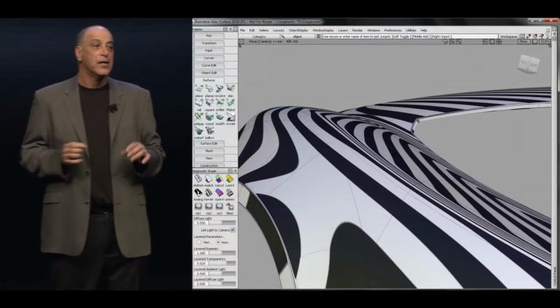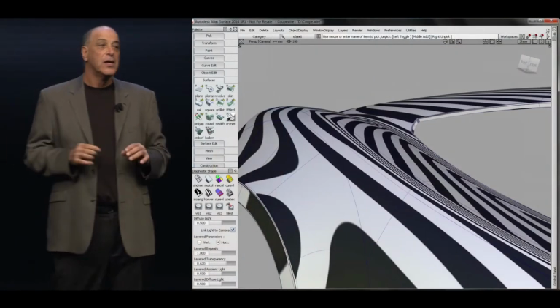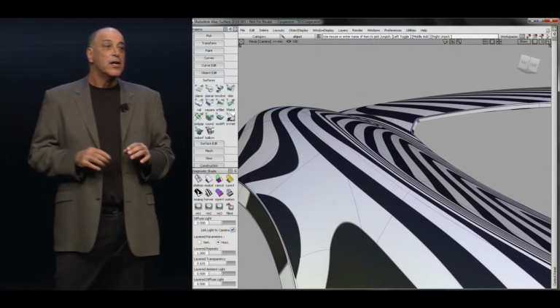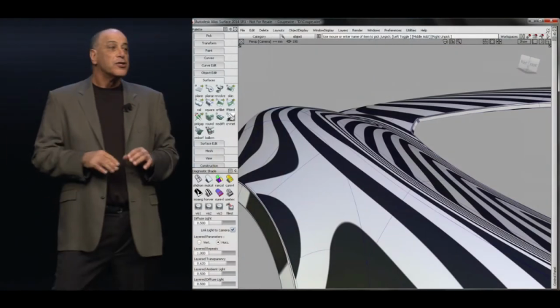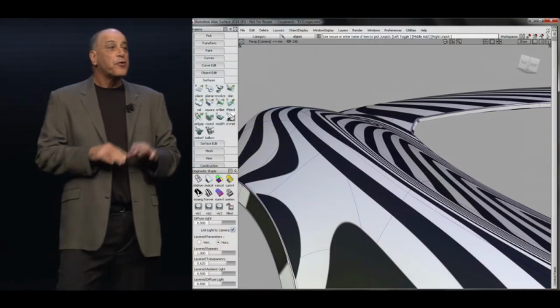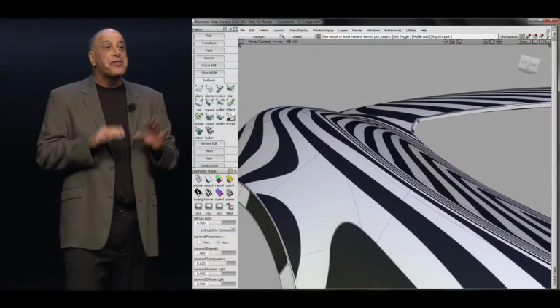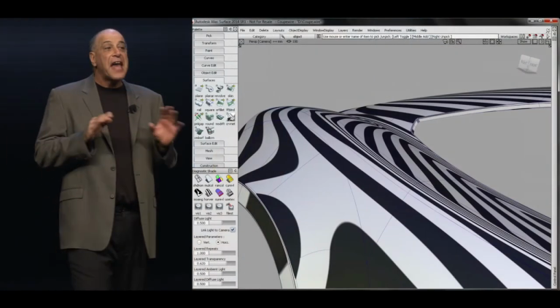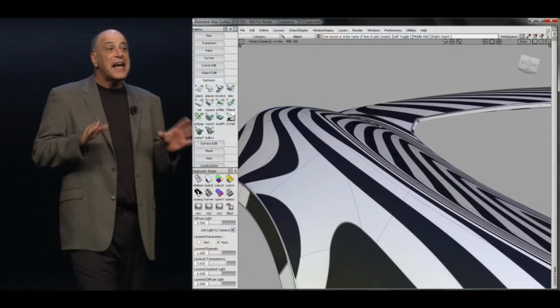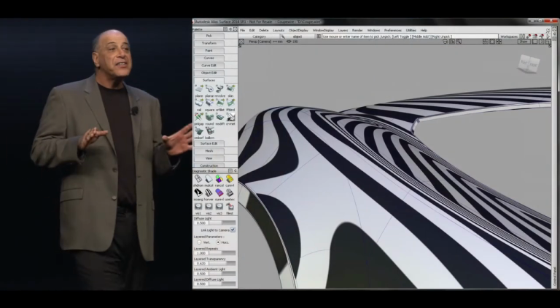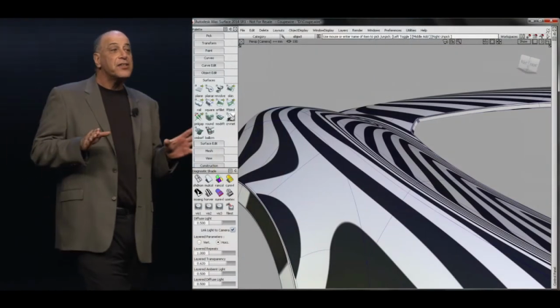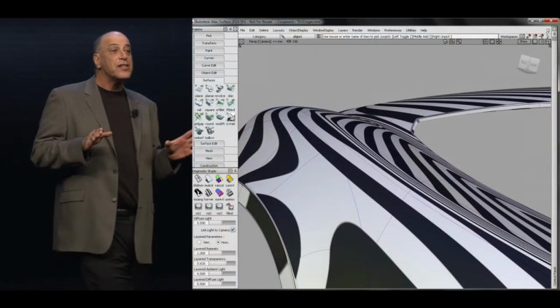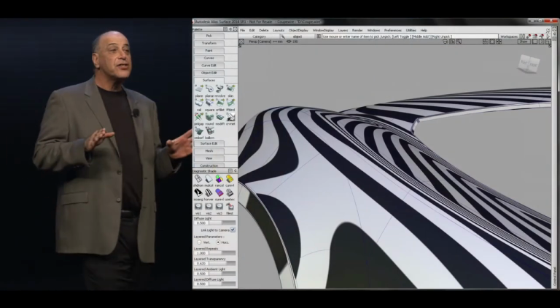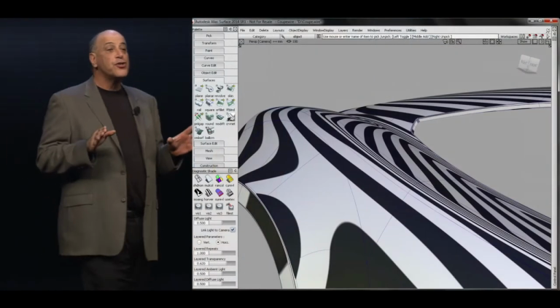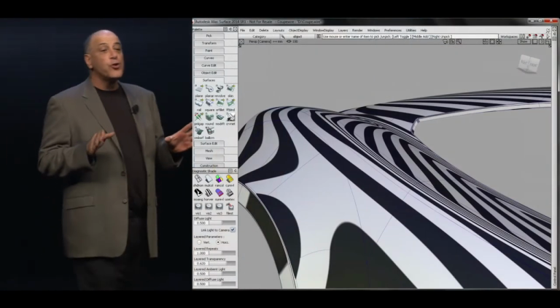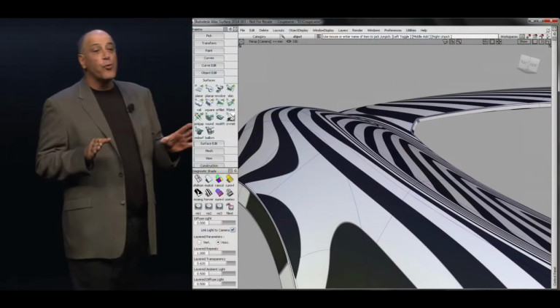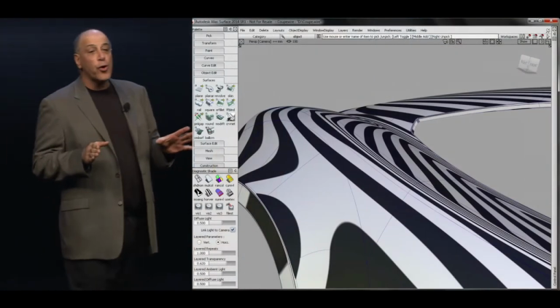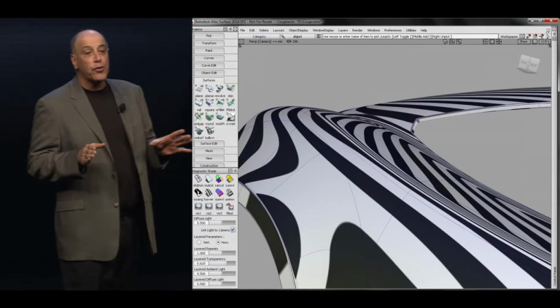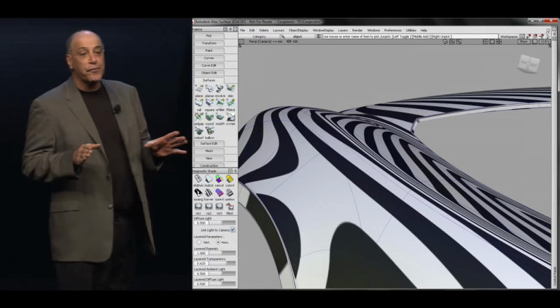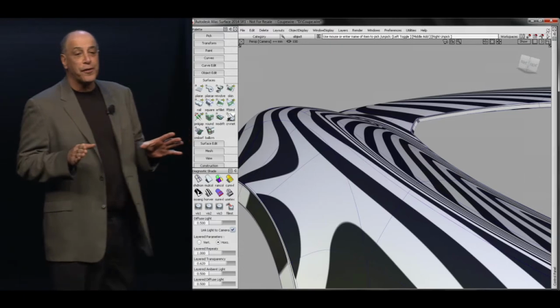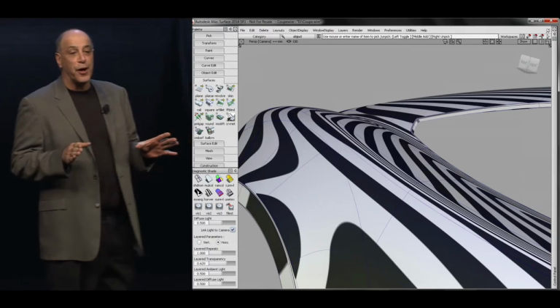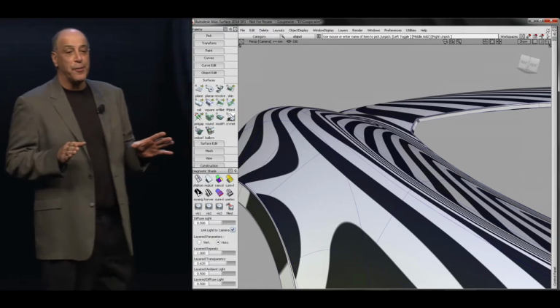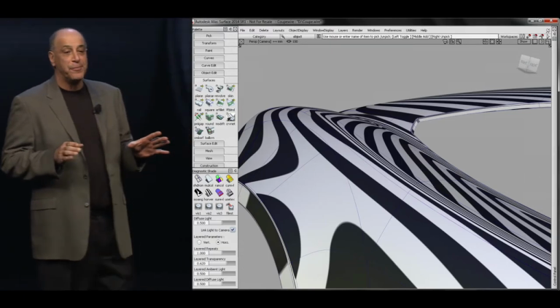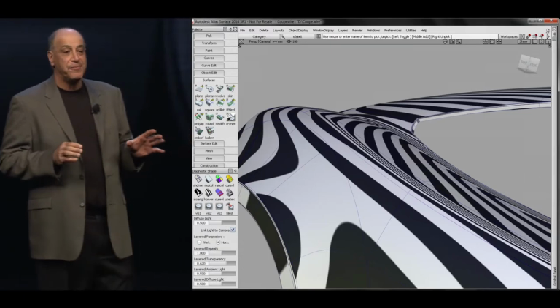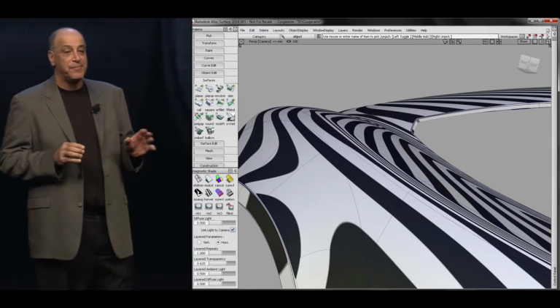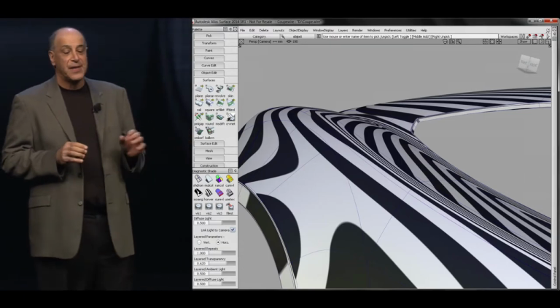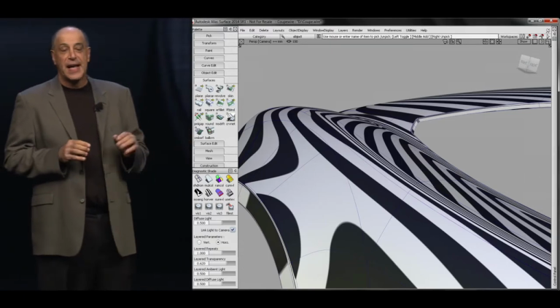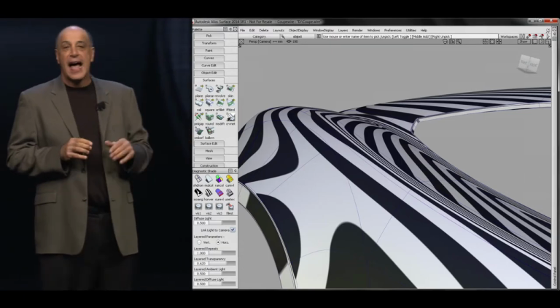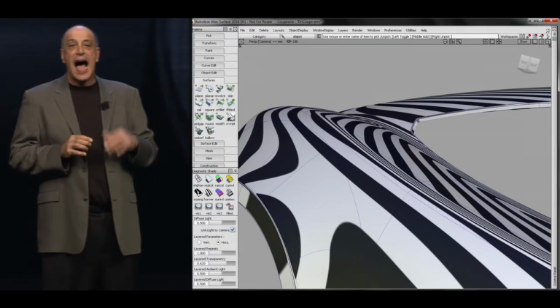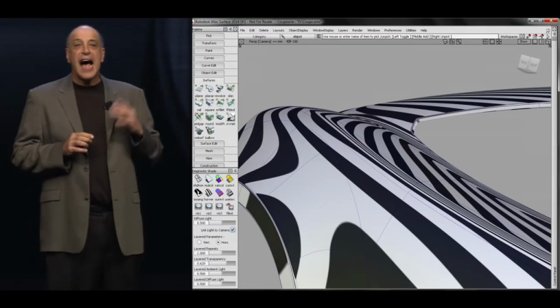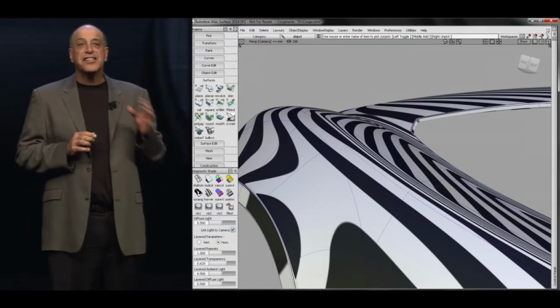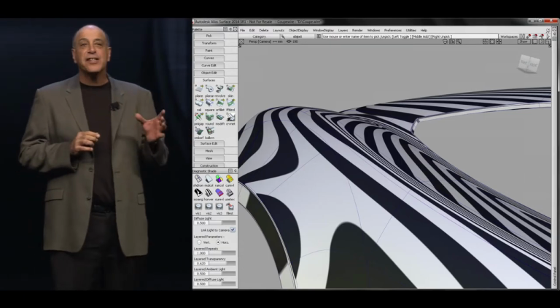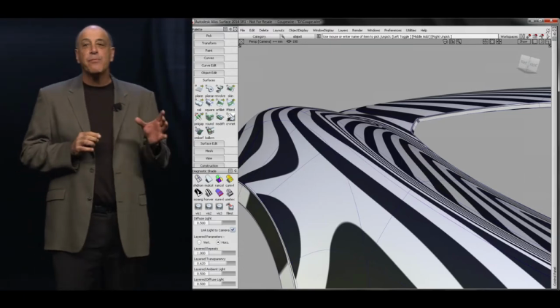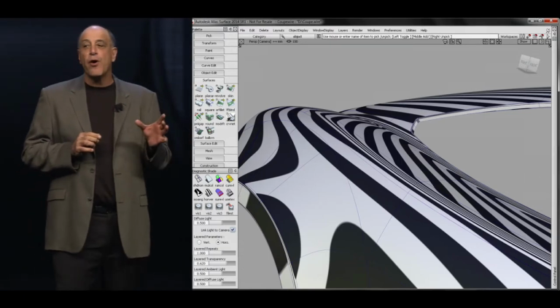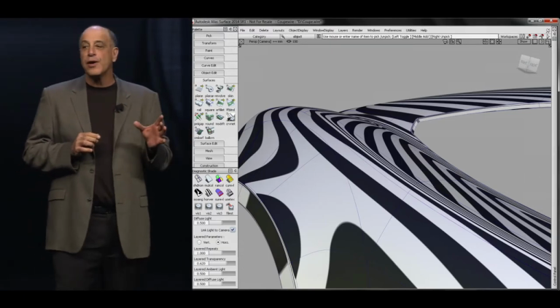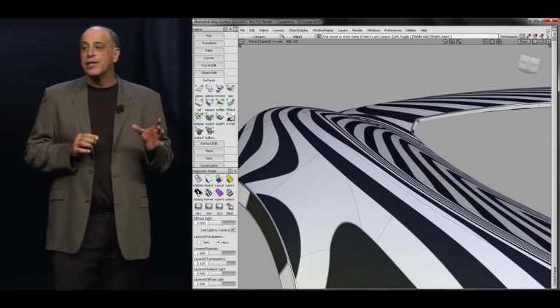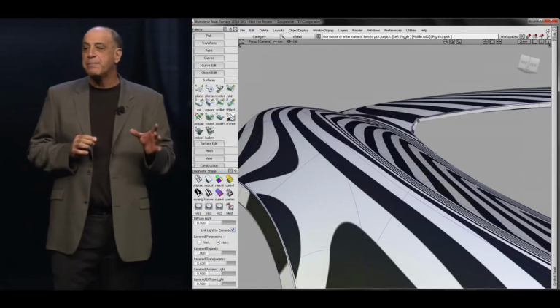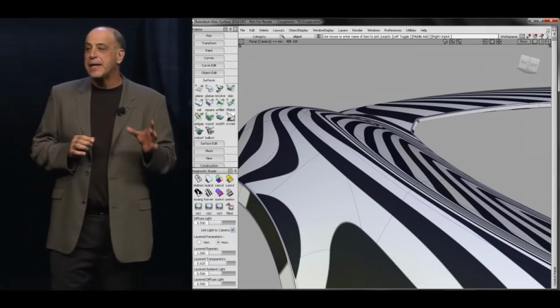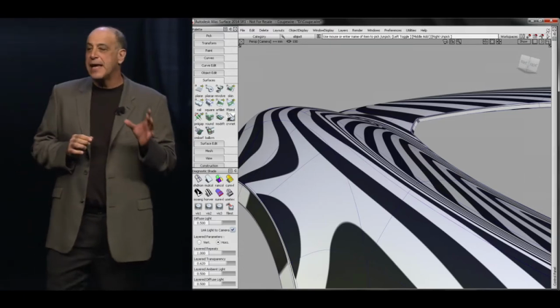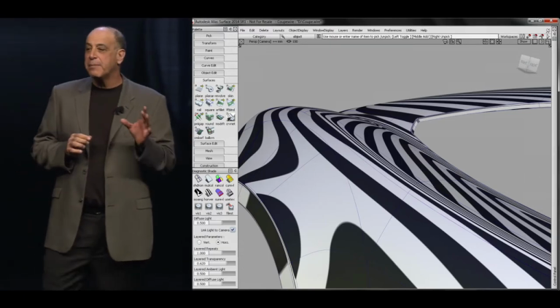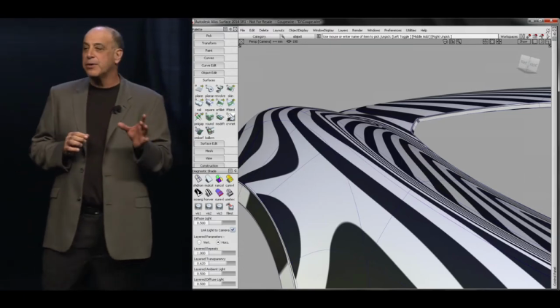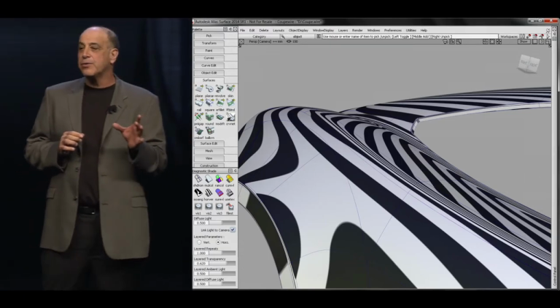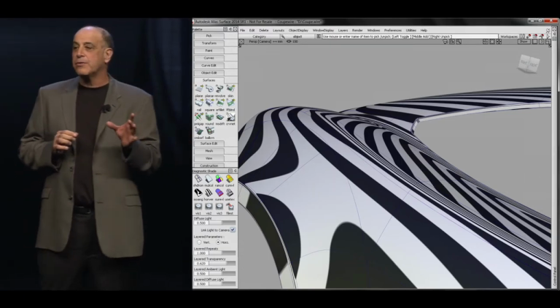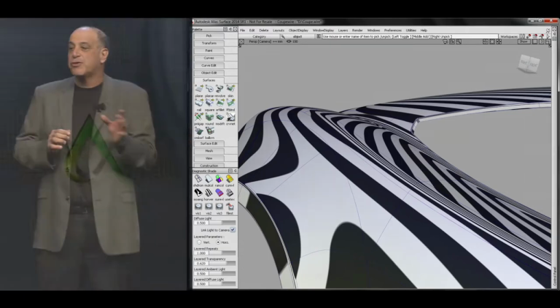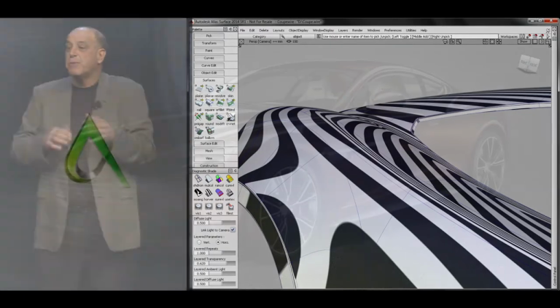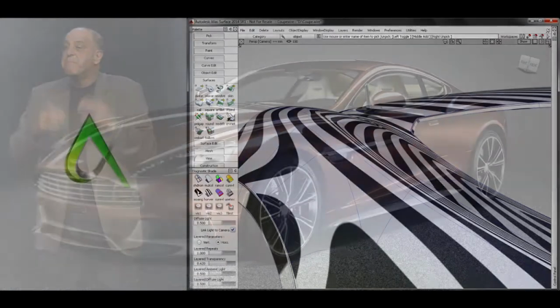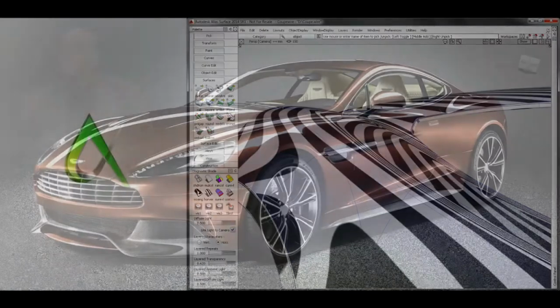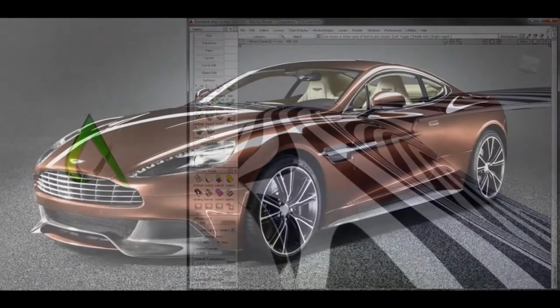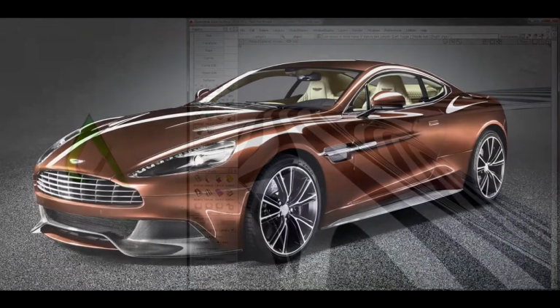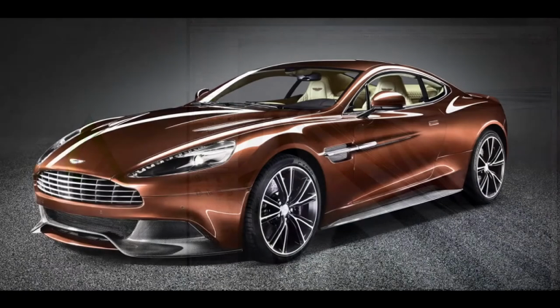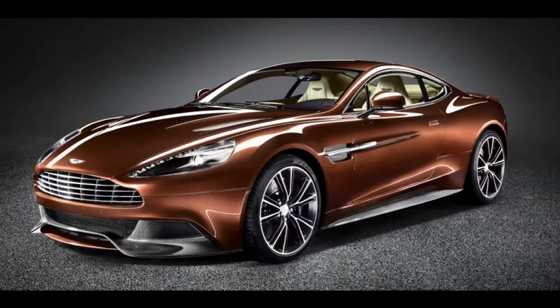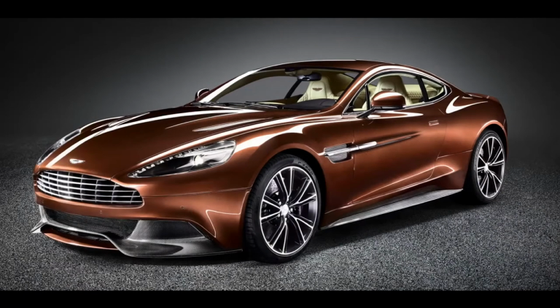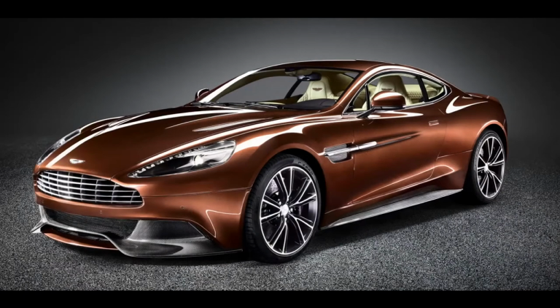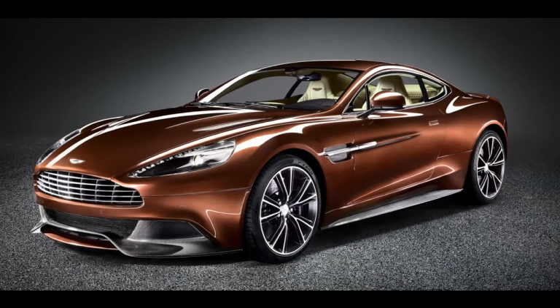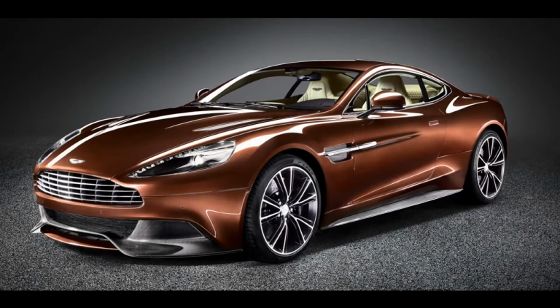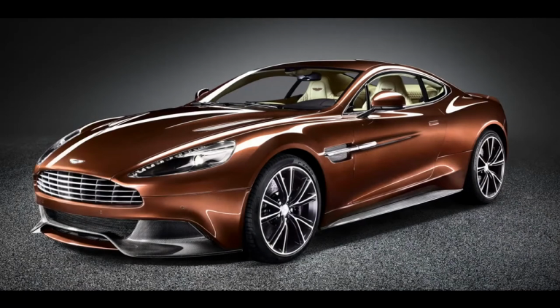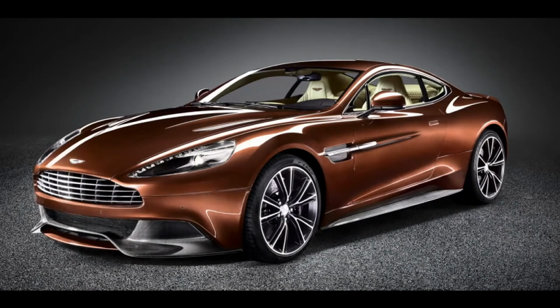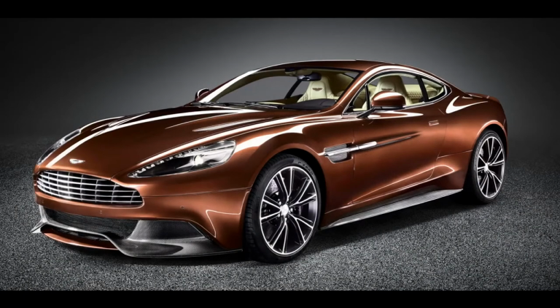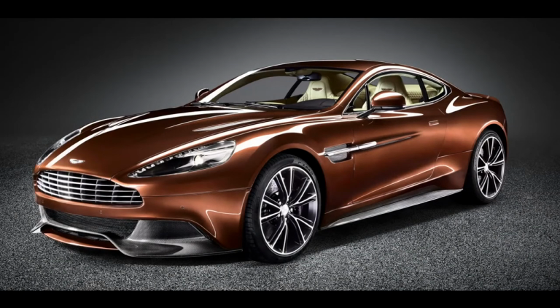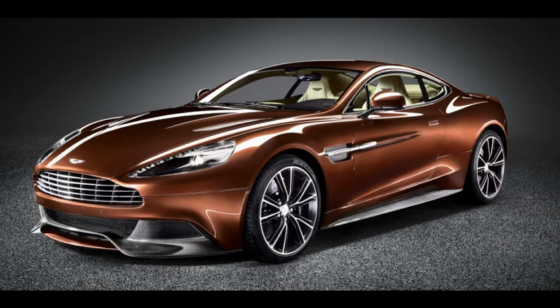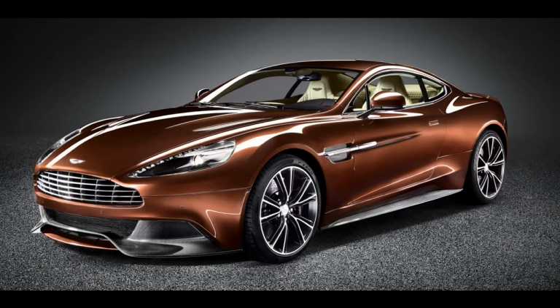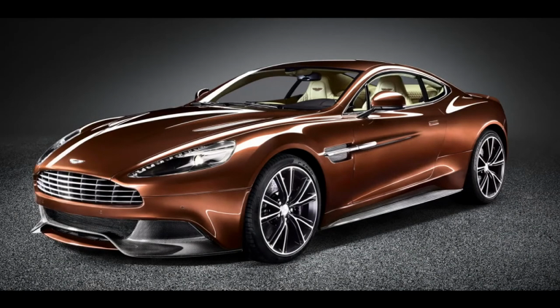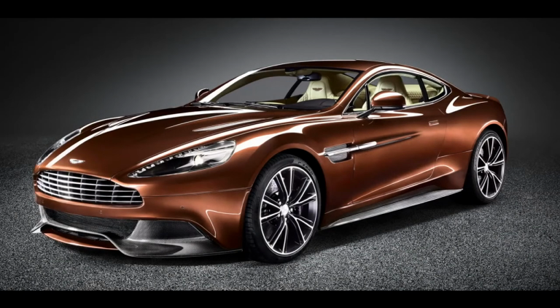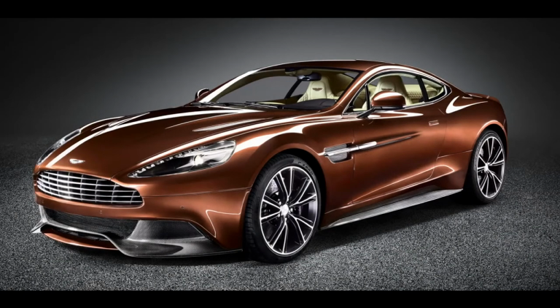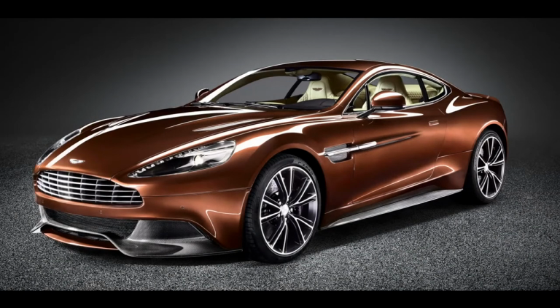Thanks to this new workflow, Aston Martin has been able to build the best car they've ever made and got it to market in record time.